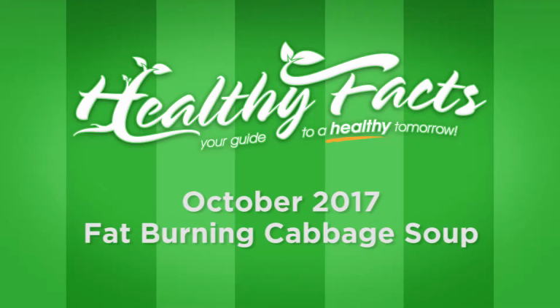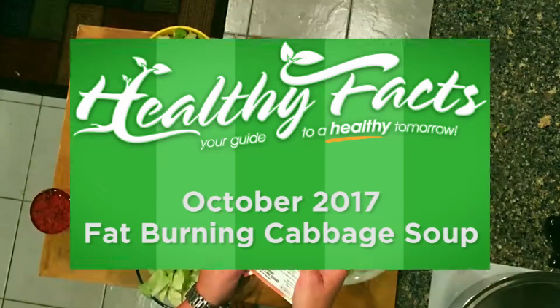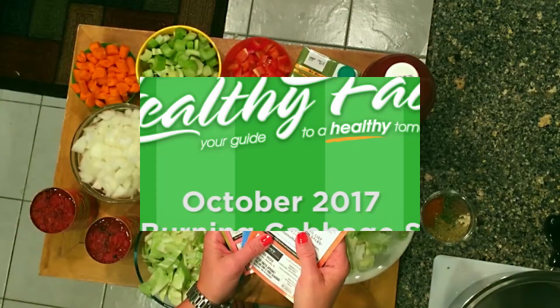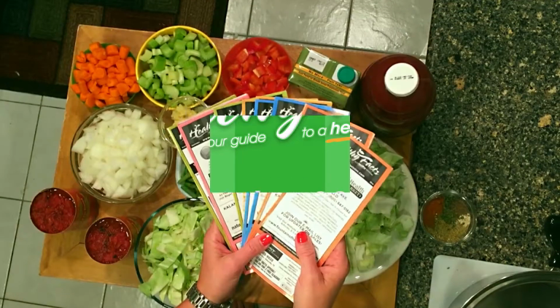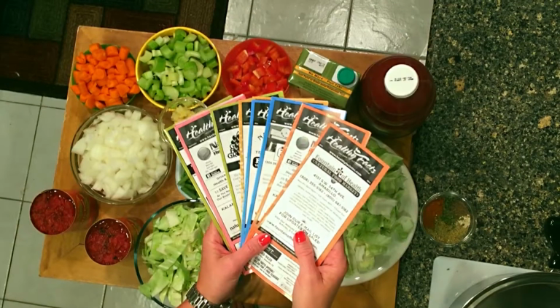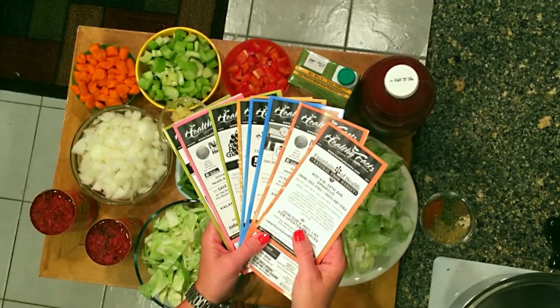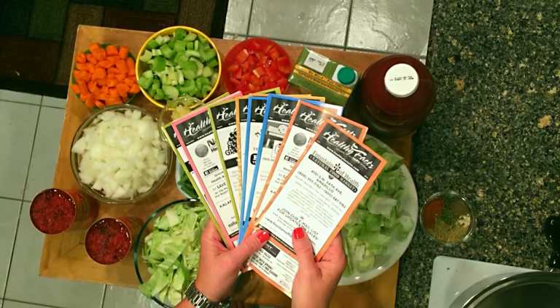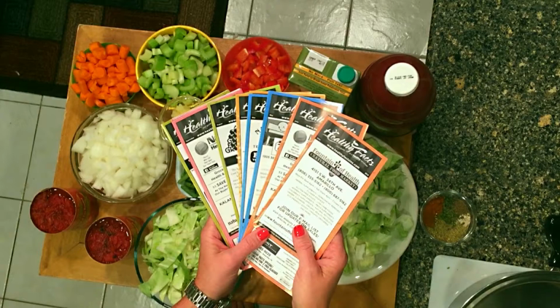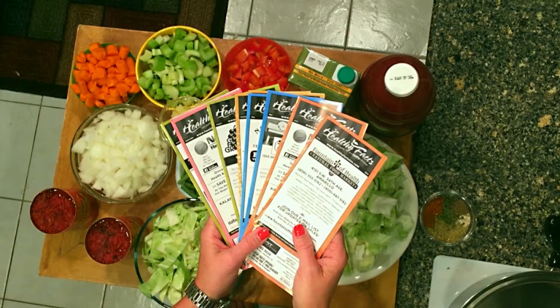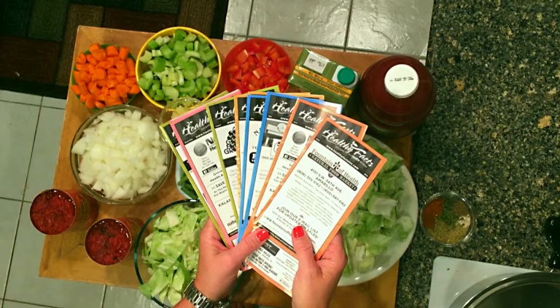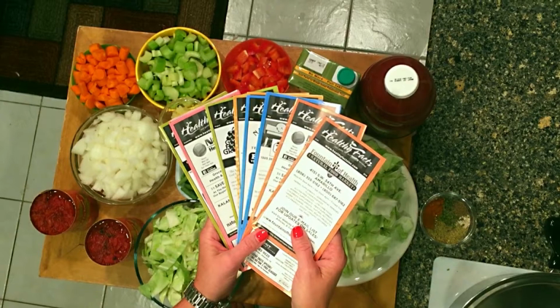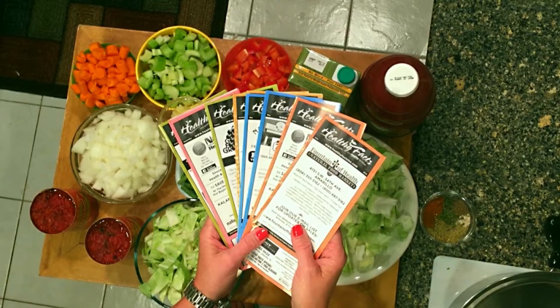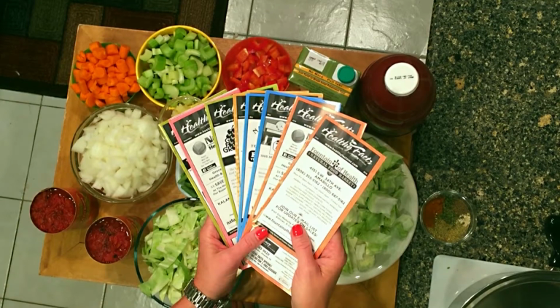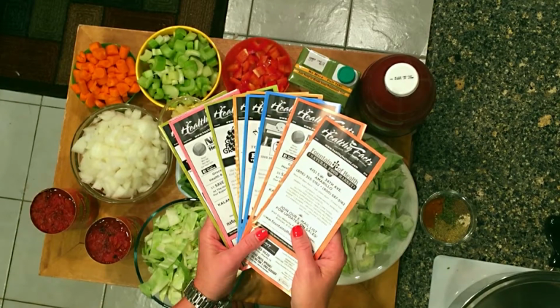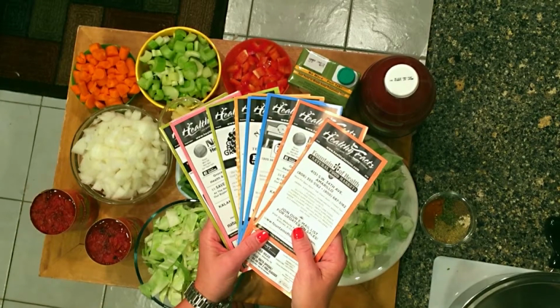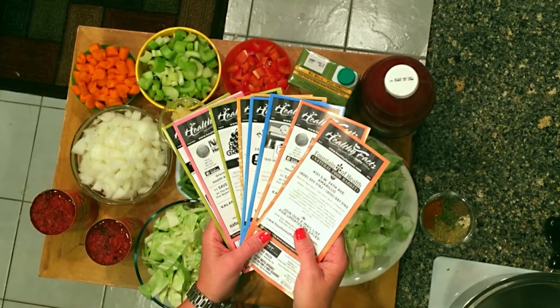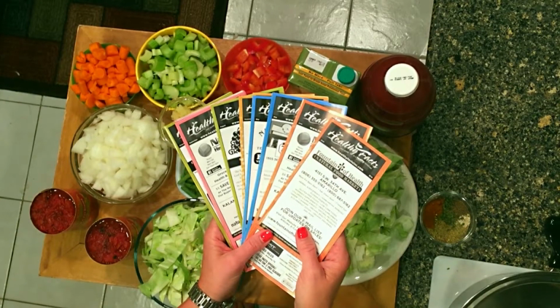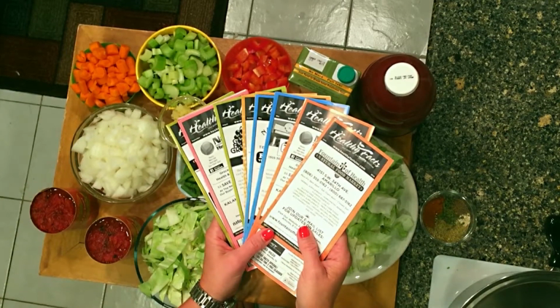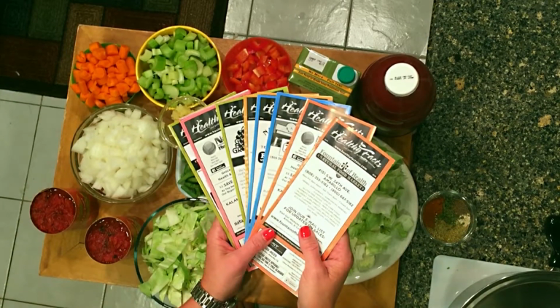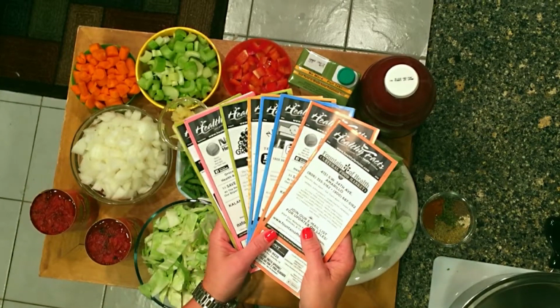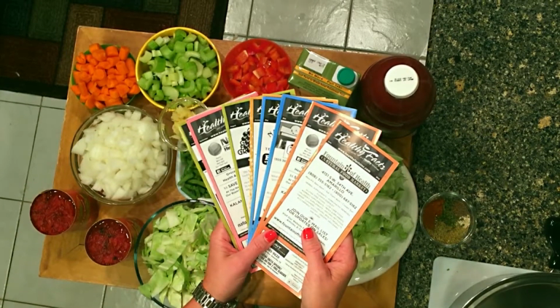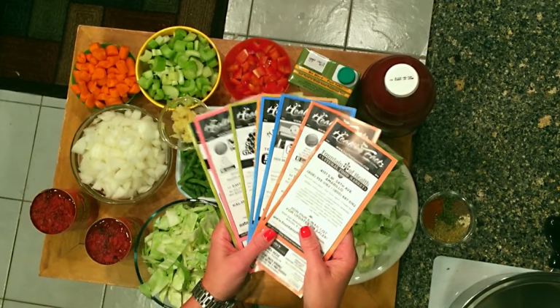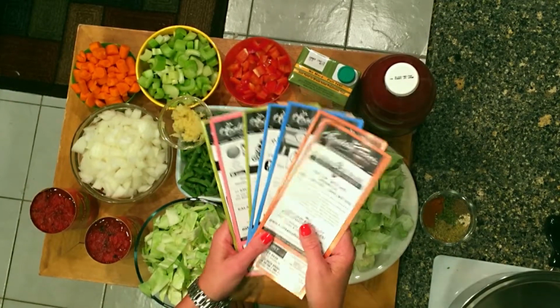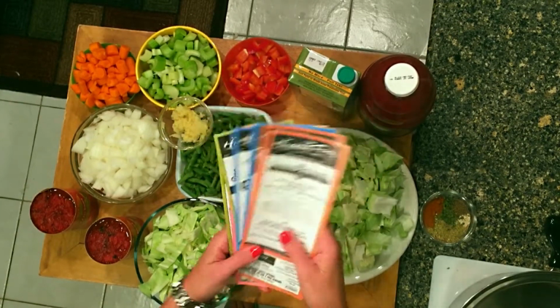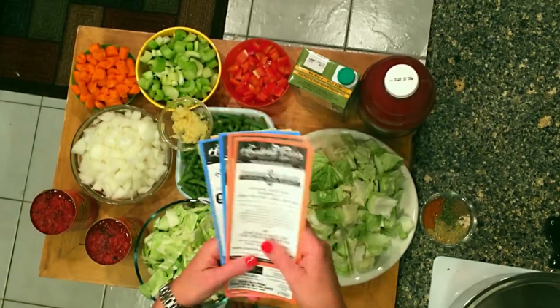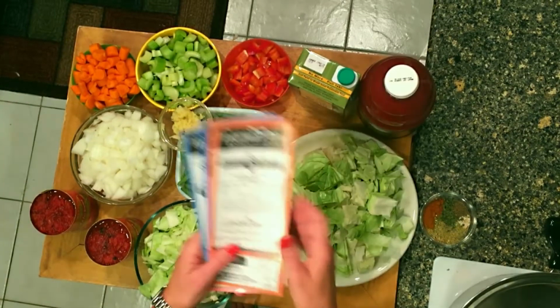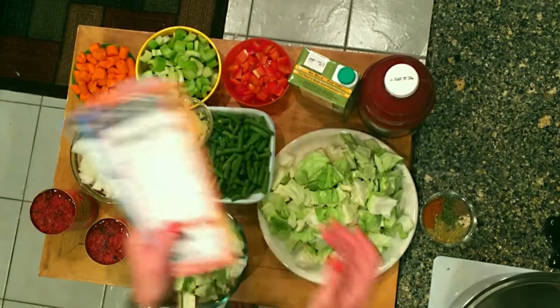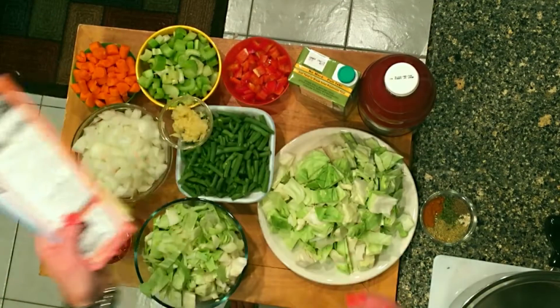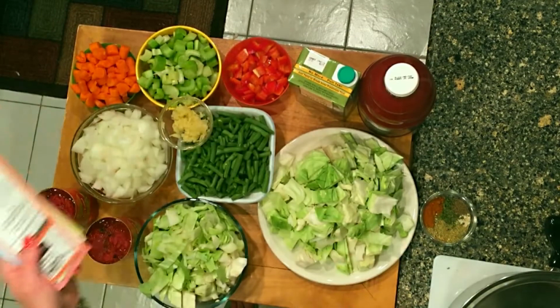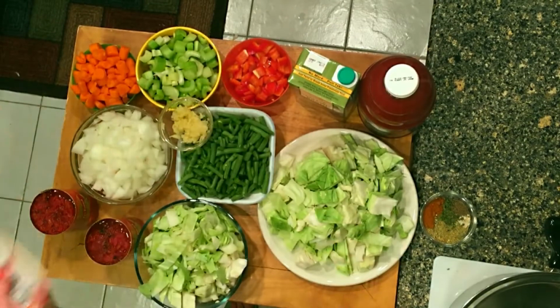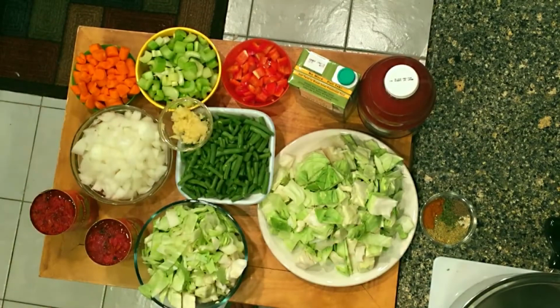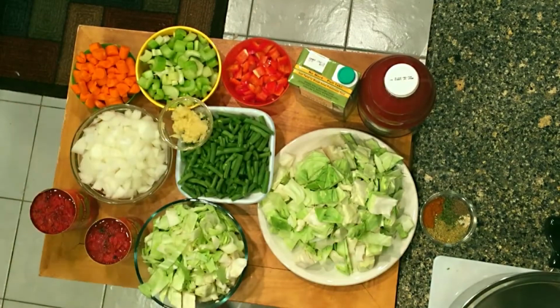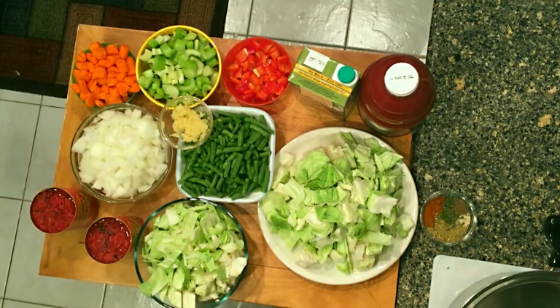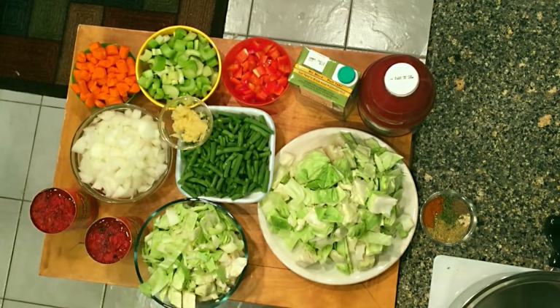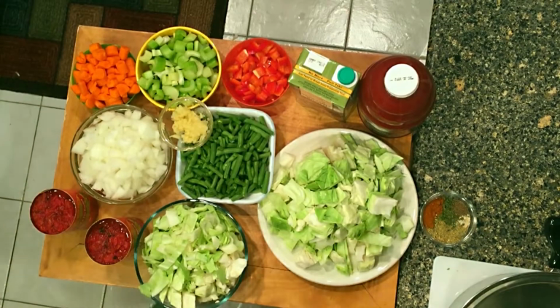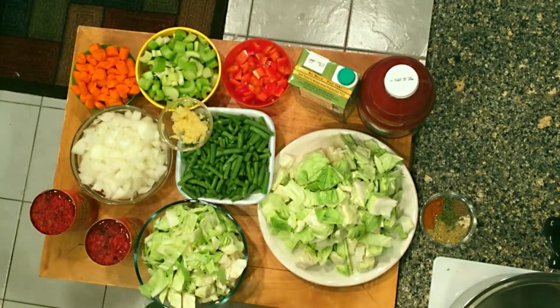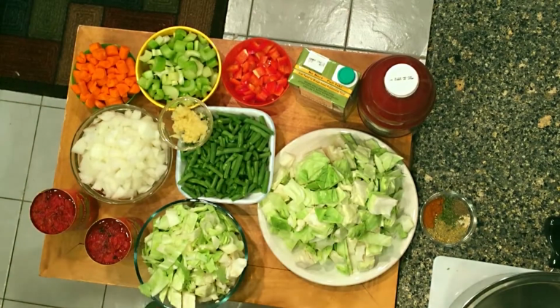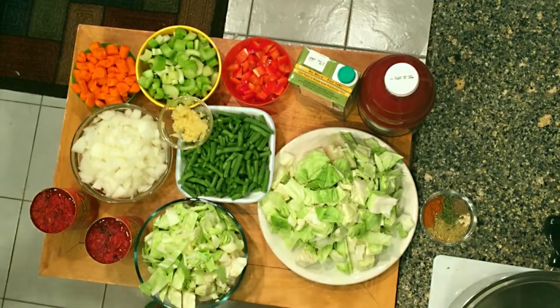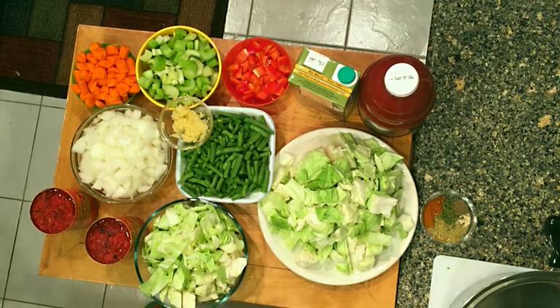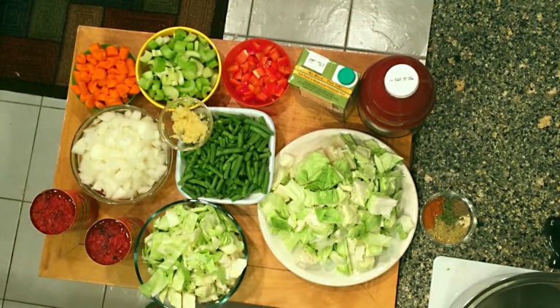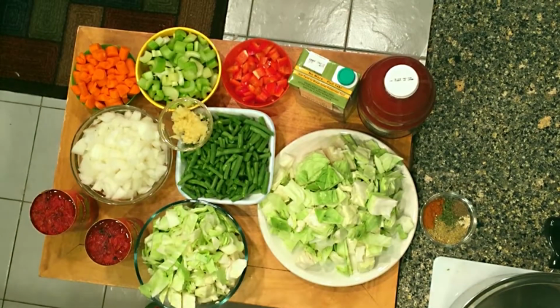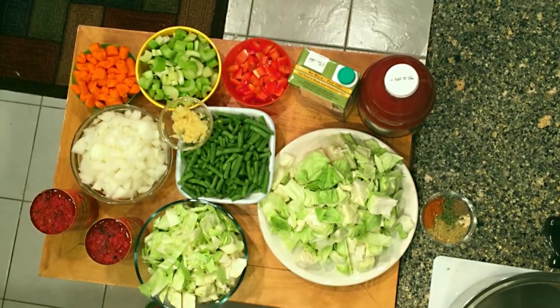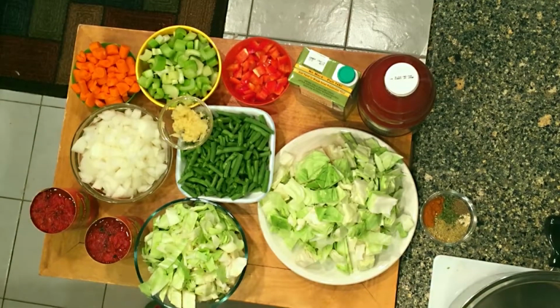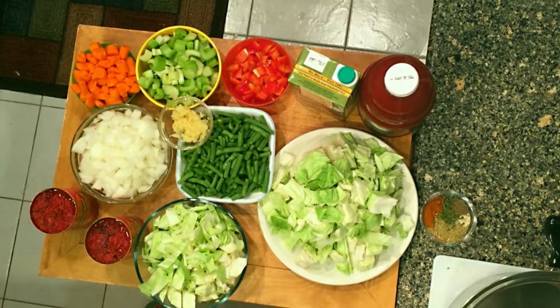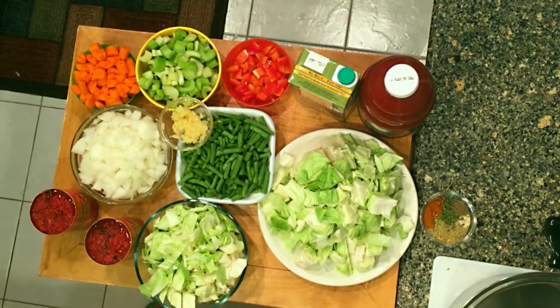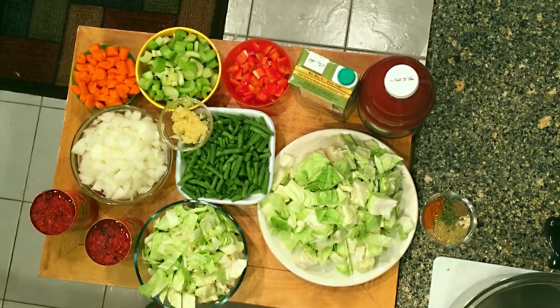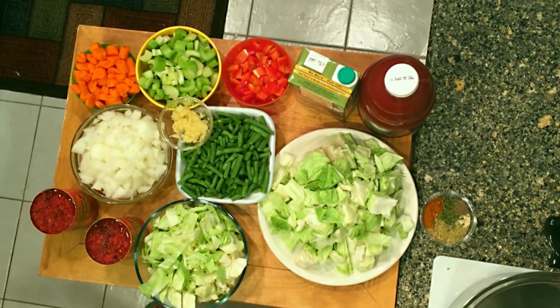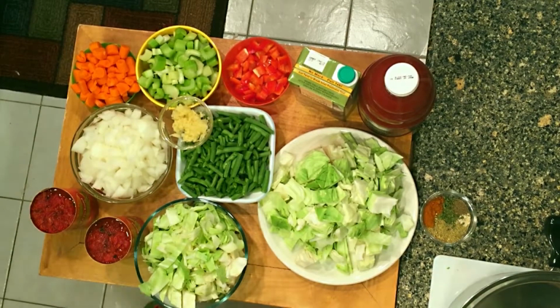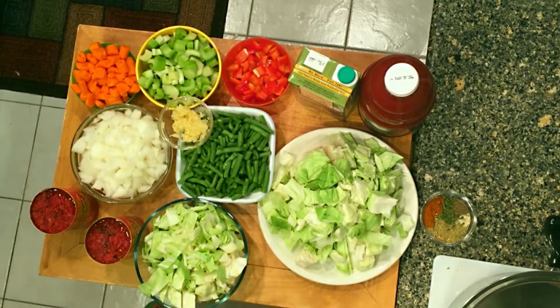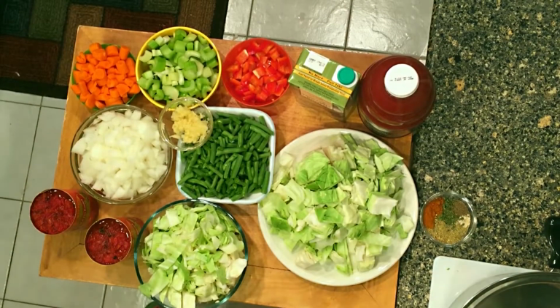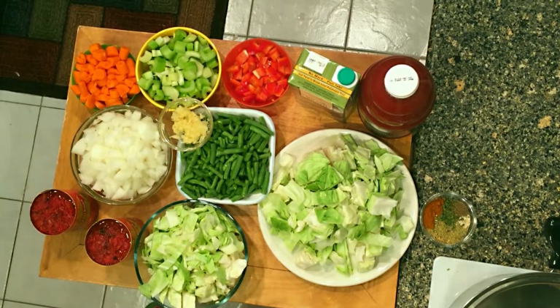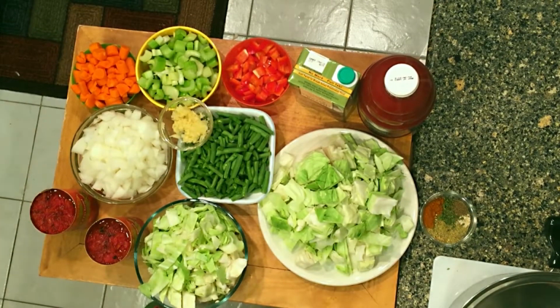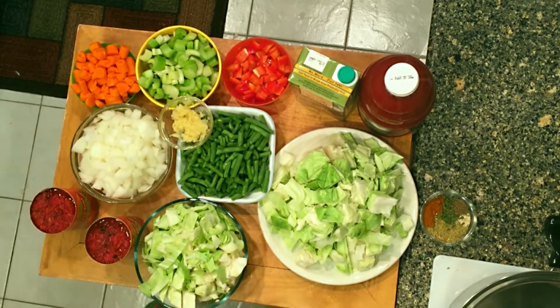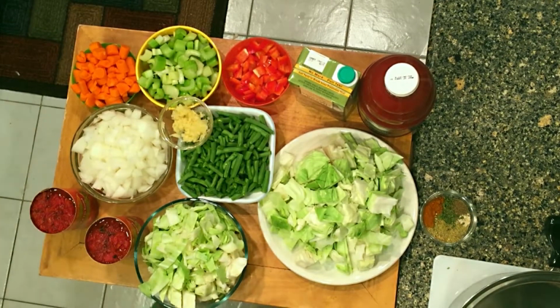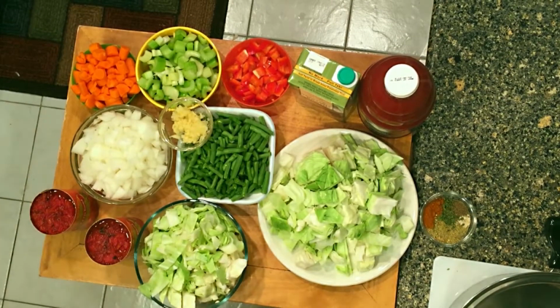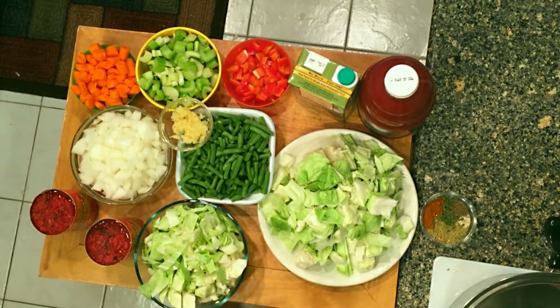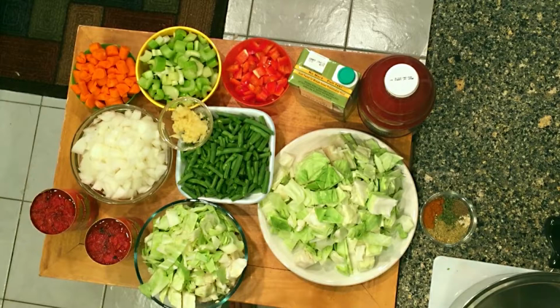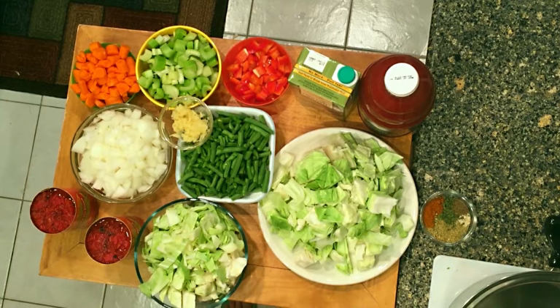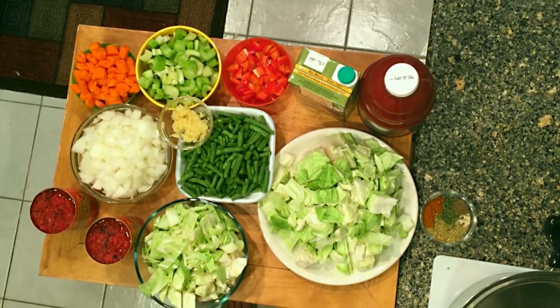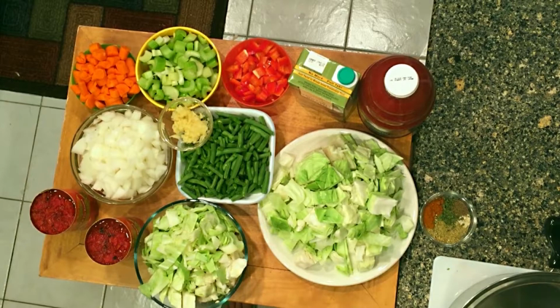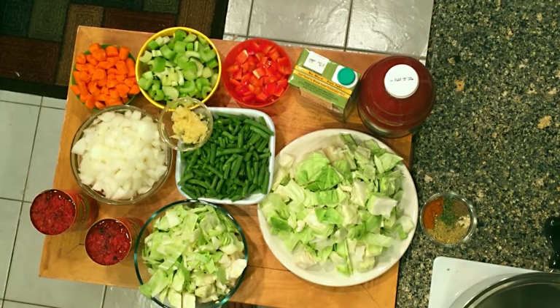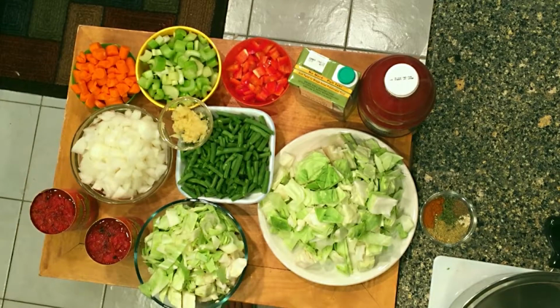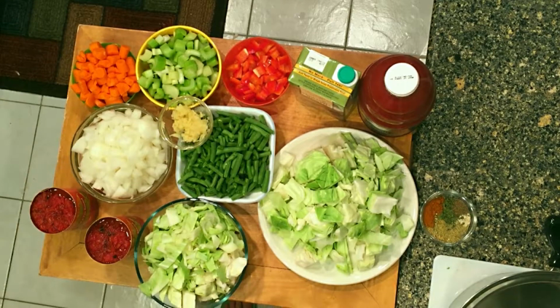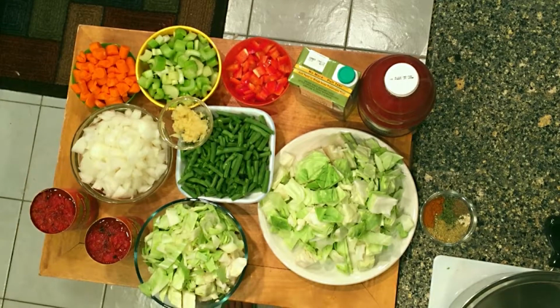Hi, I'm Jill Kebb with Healthy Facts and we're going to make some yummy fat-burning cabbage soup.